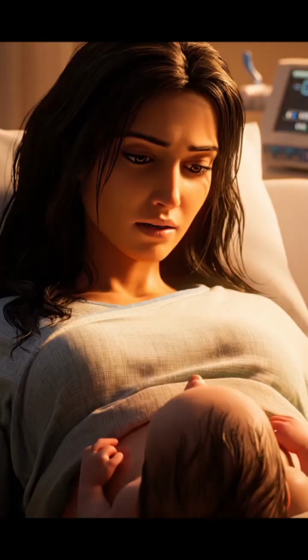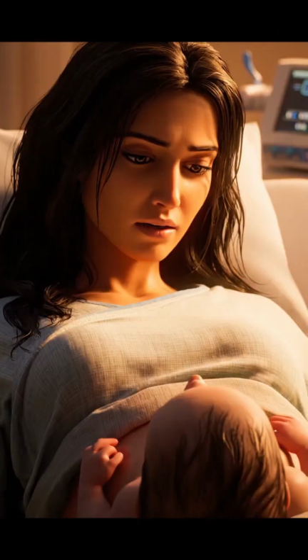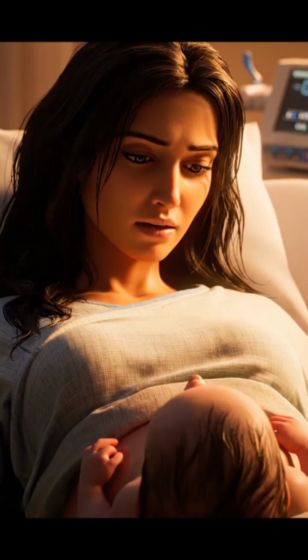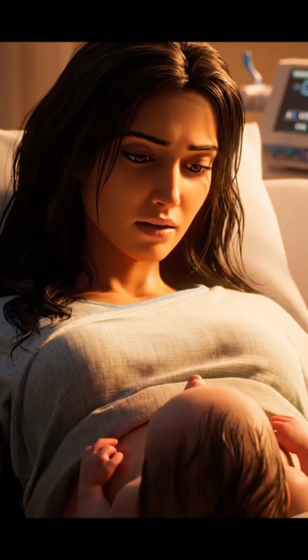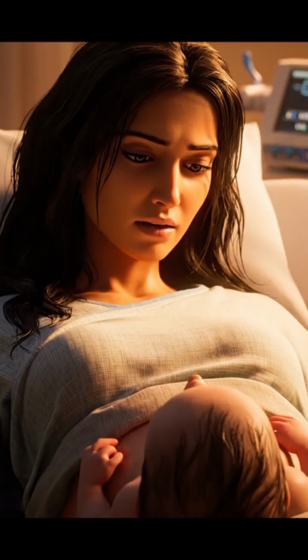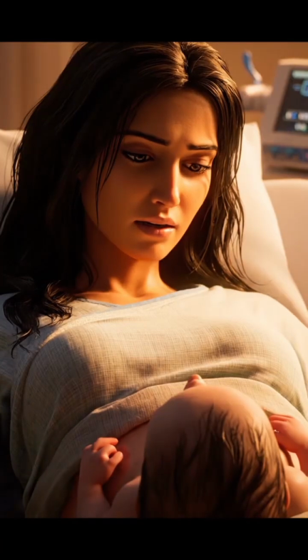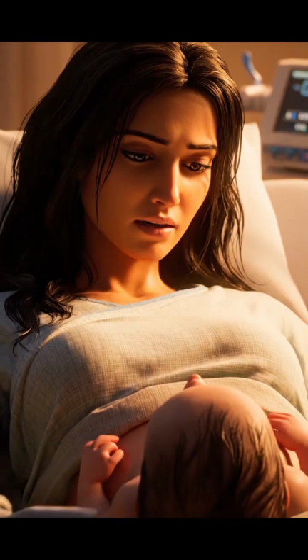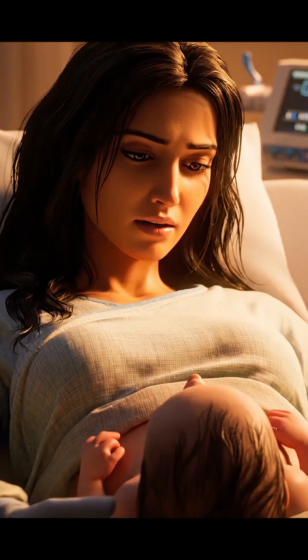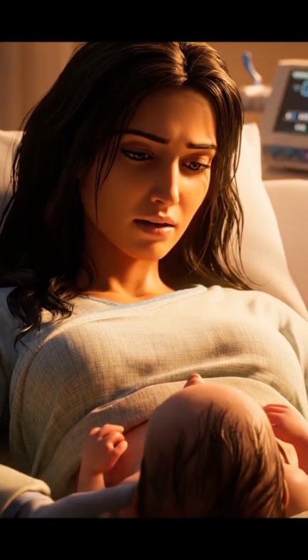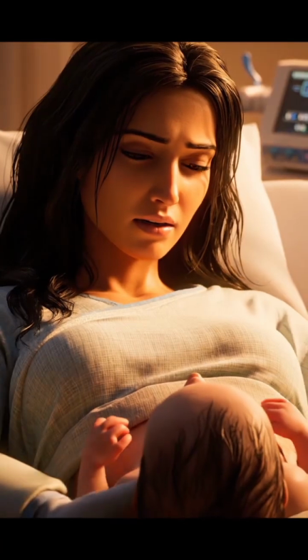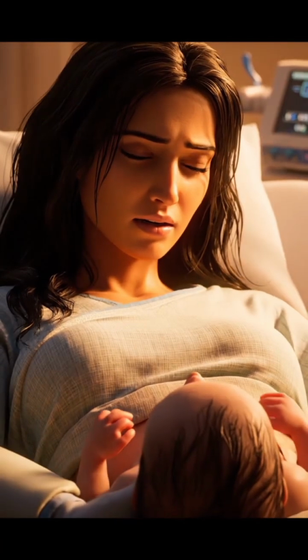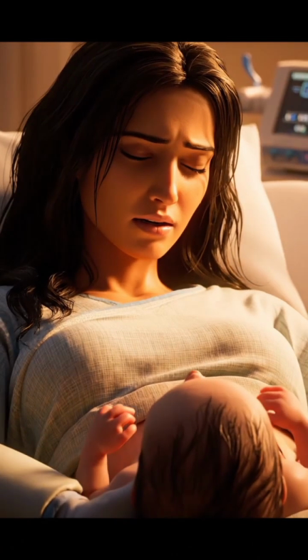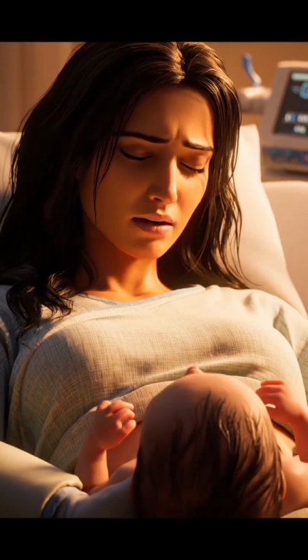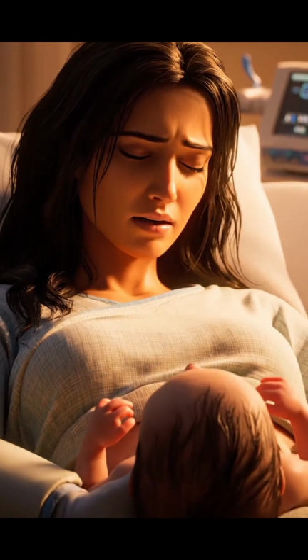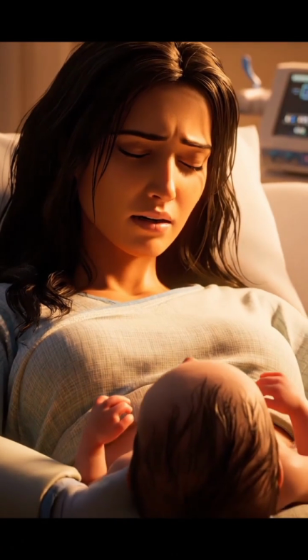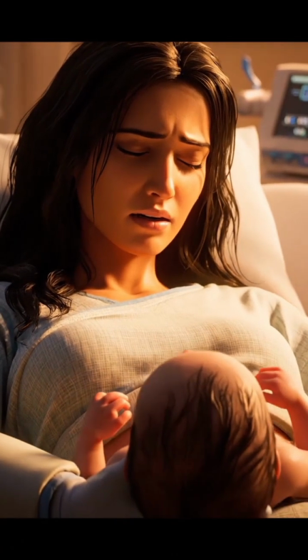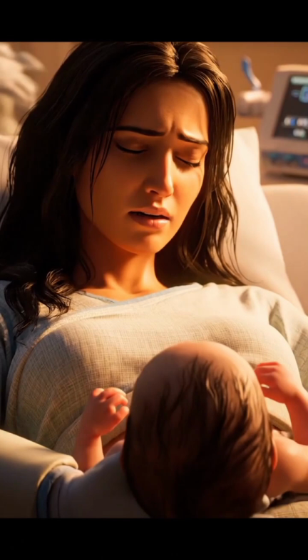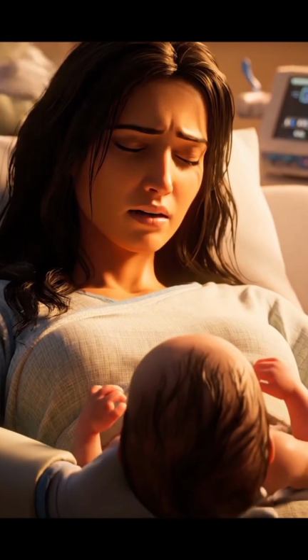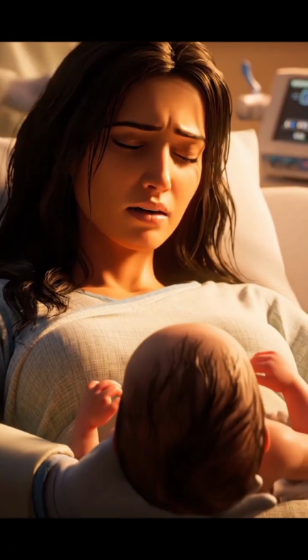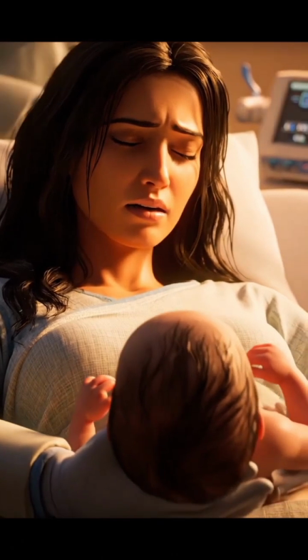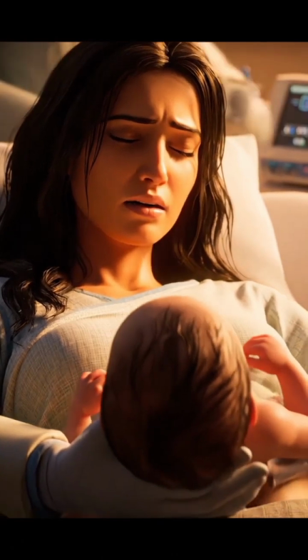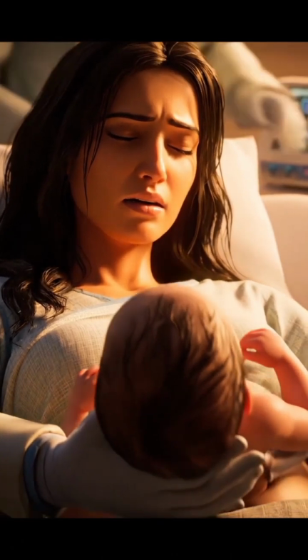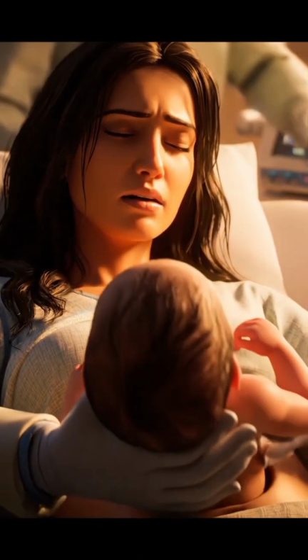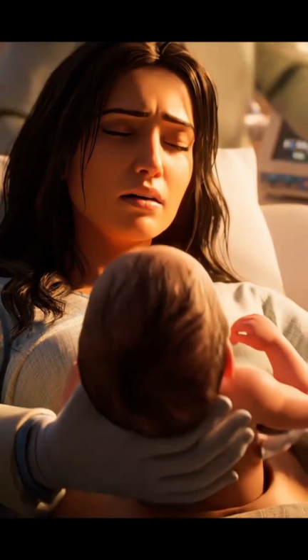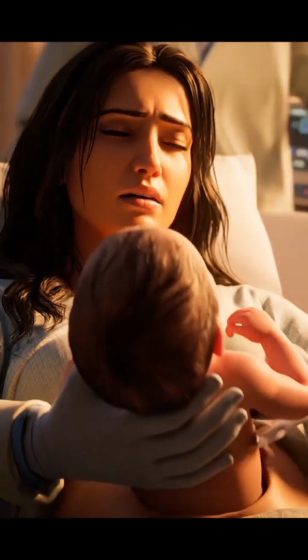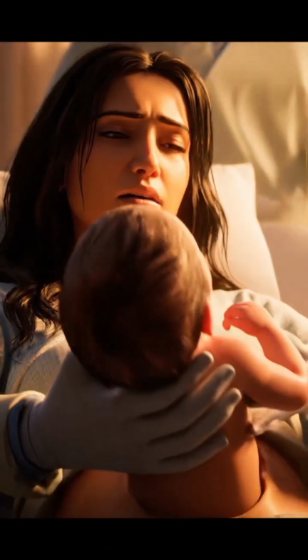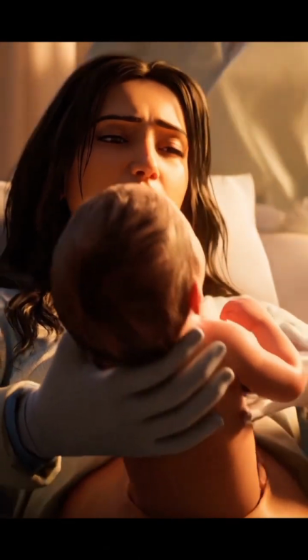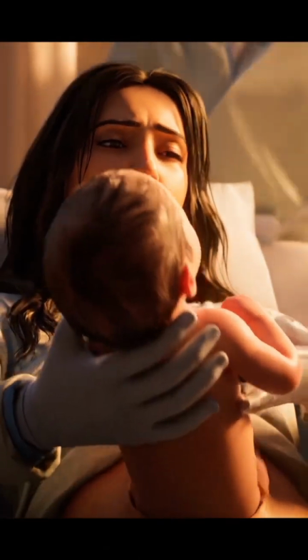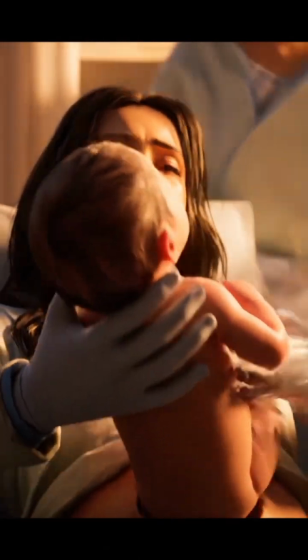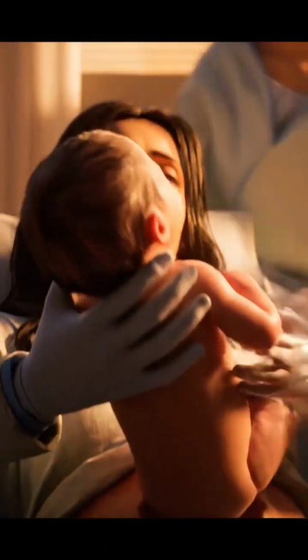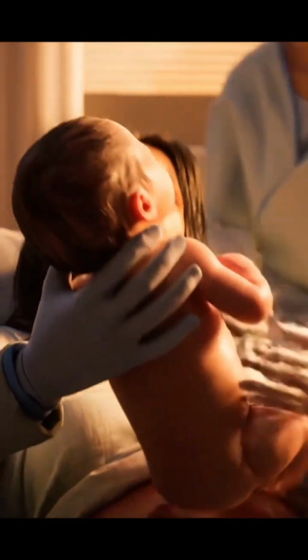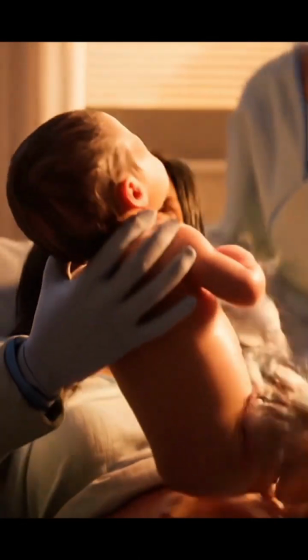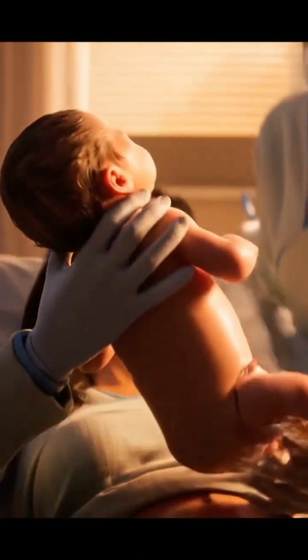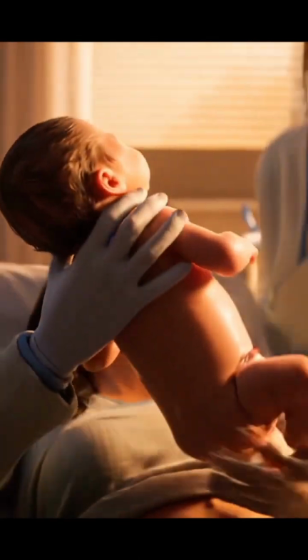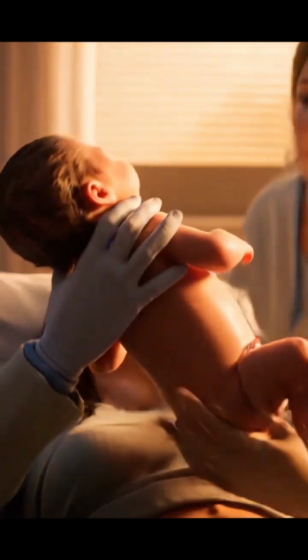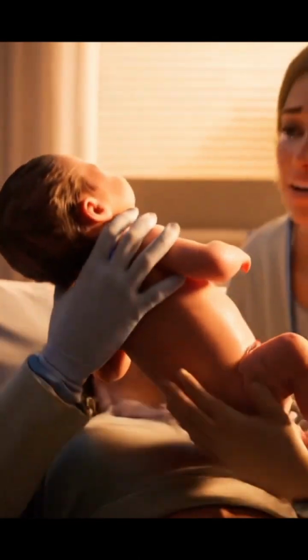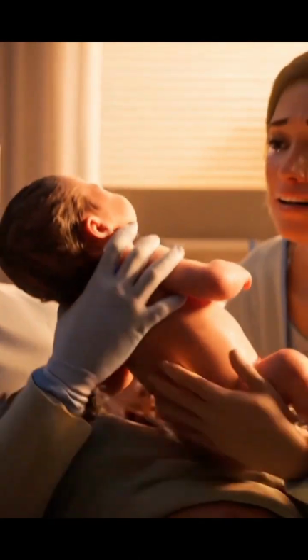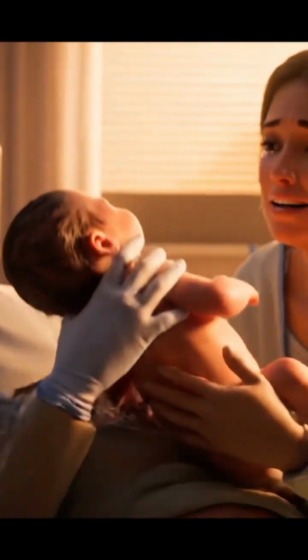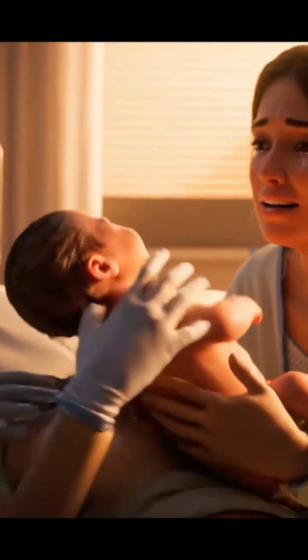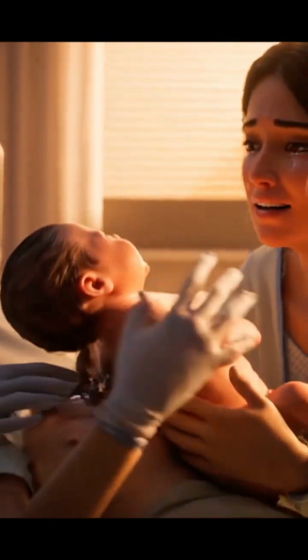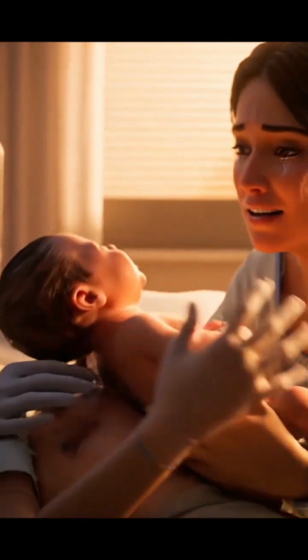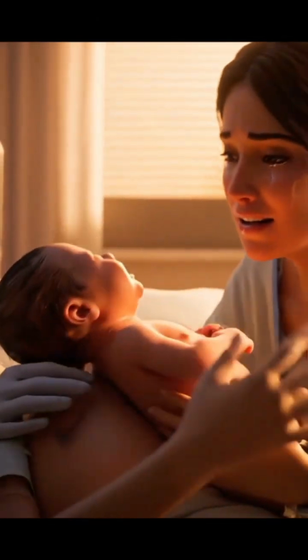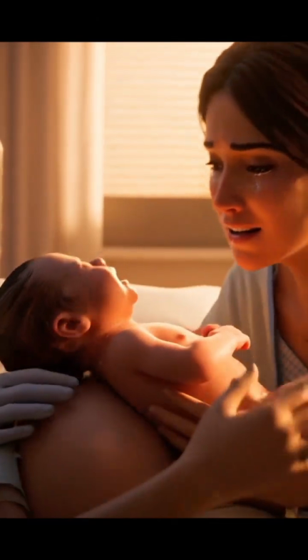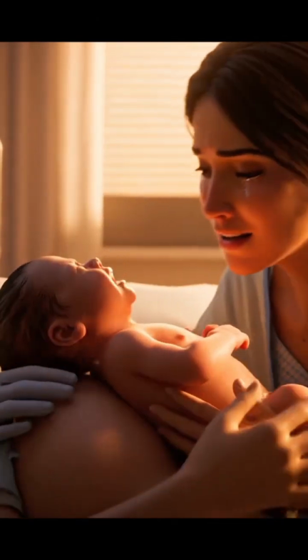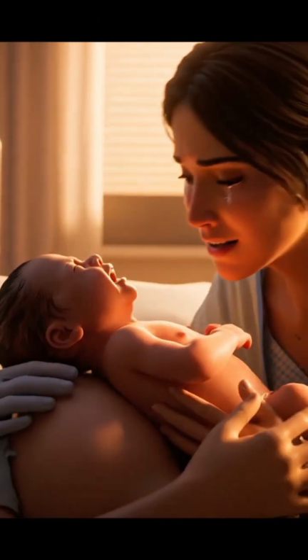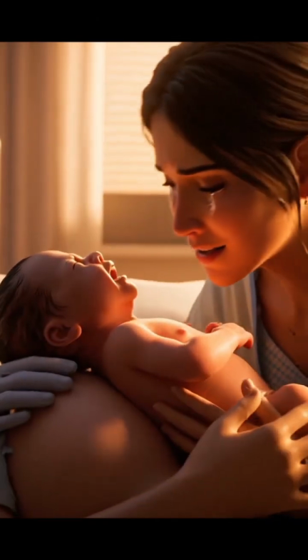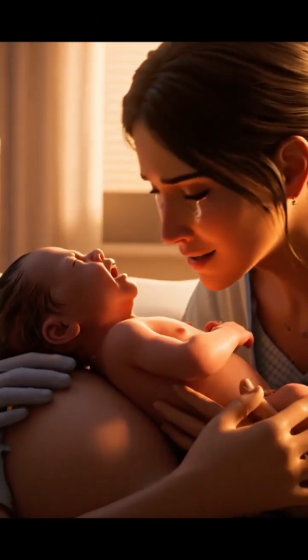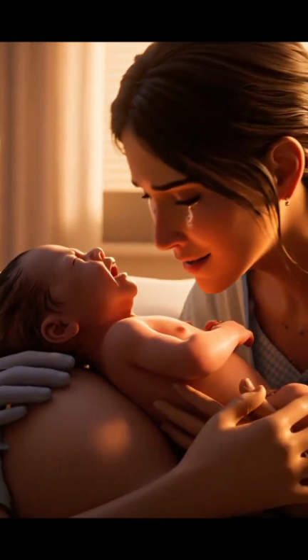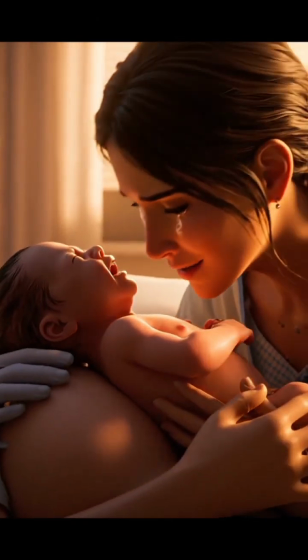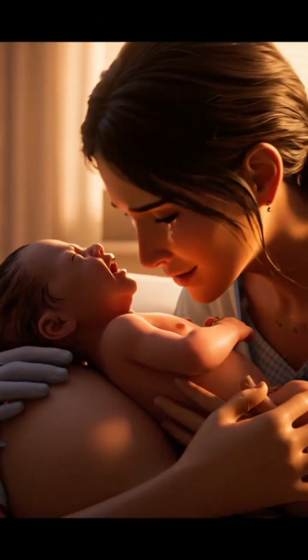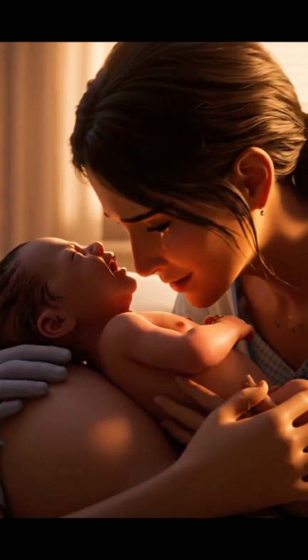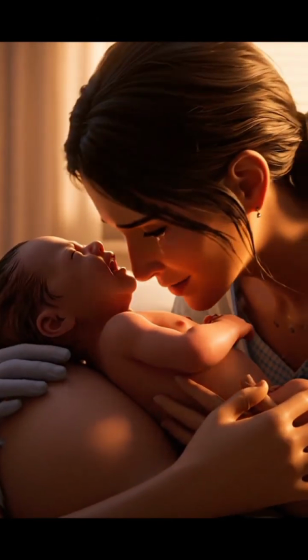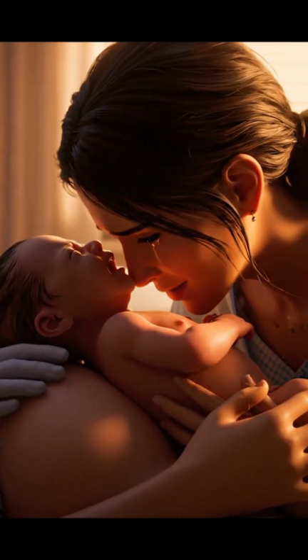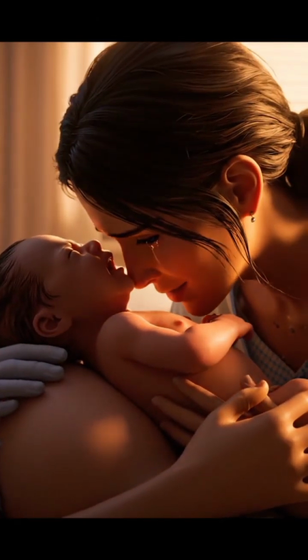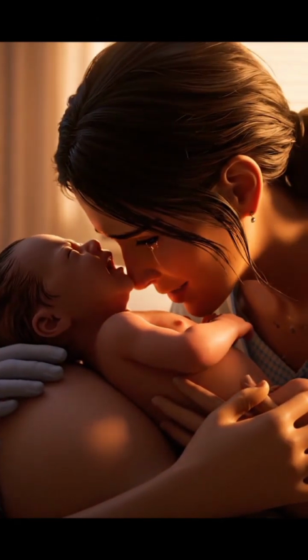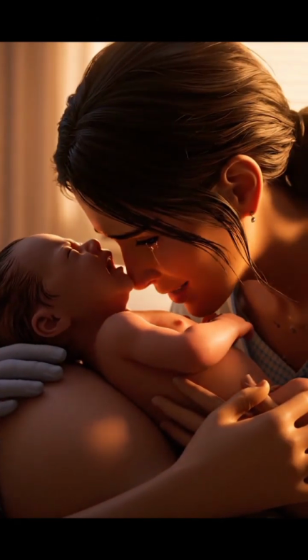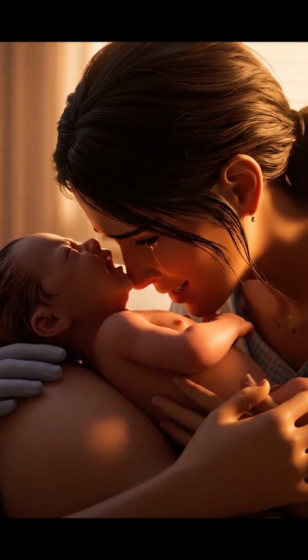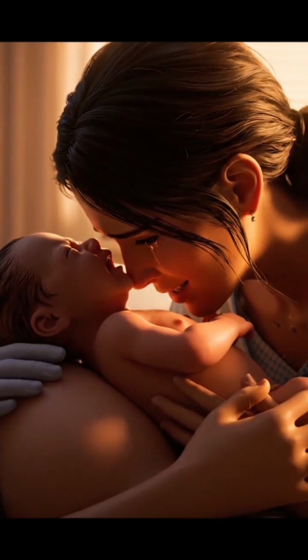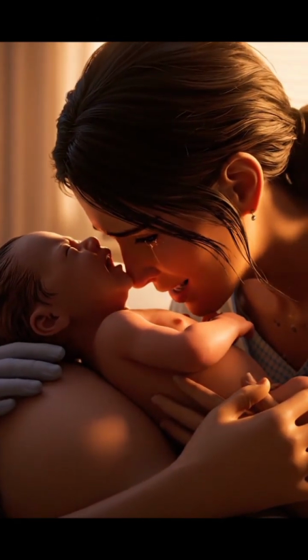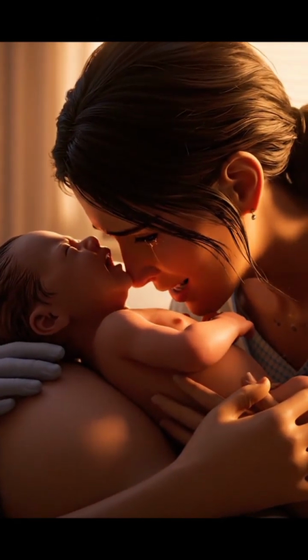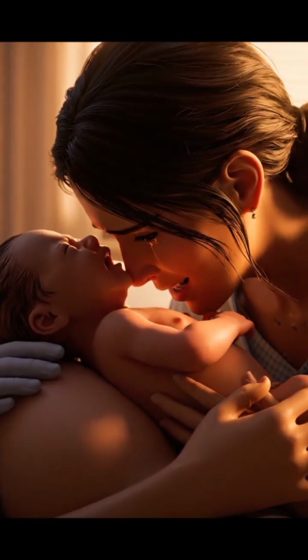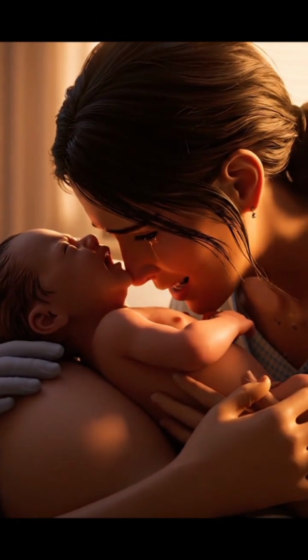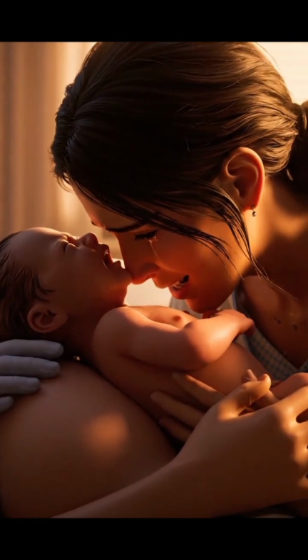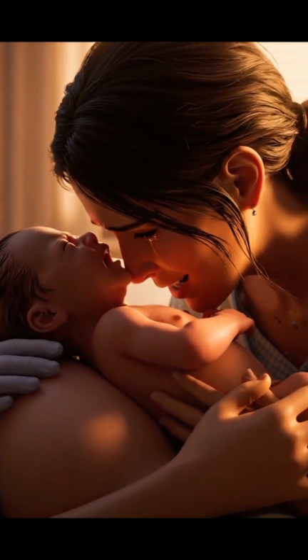The head crowns, shoulders follow, and a newborn takes the first breath of life — an unforgettable moment.